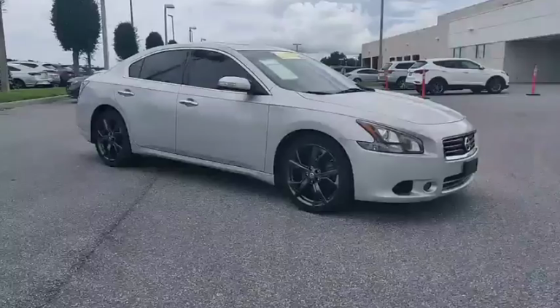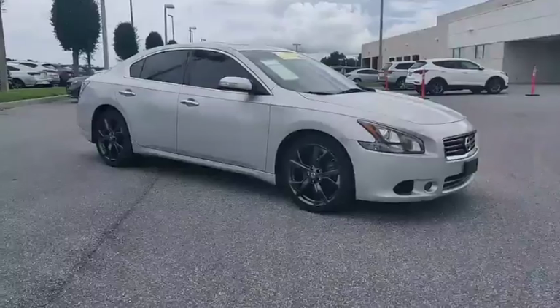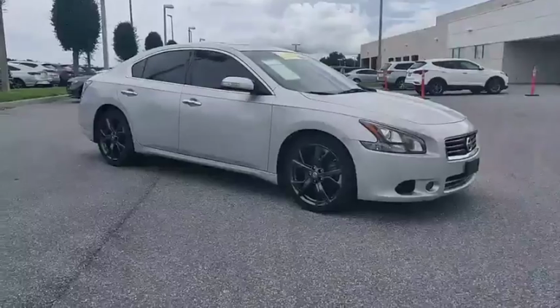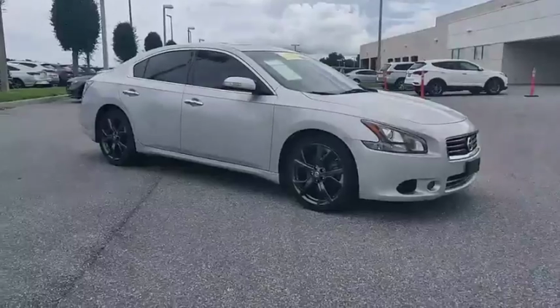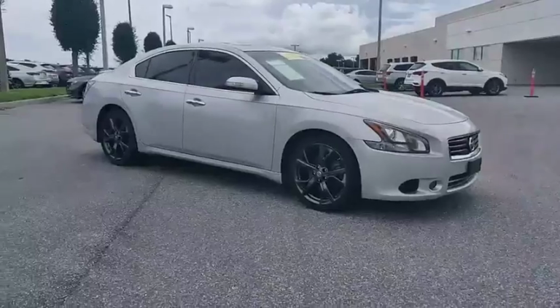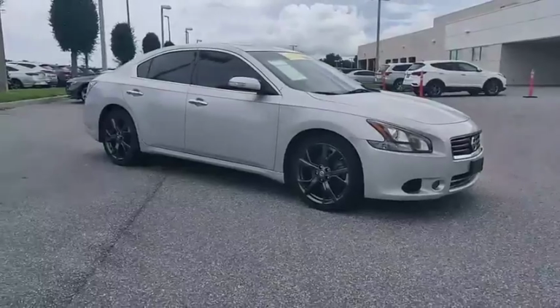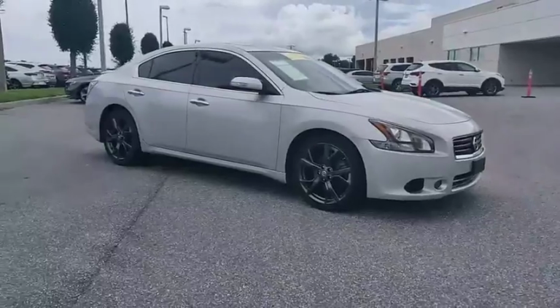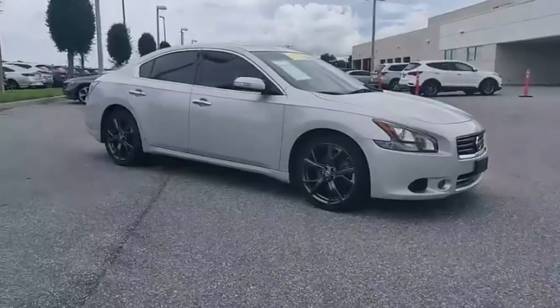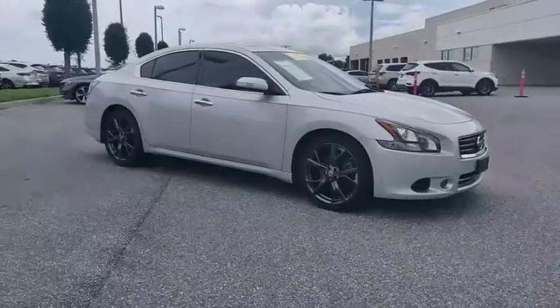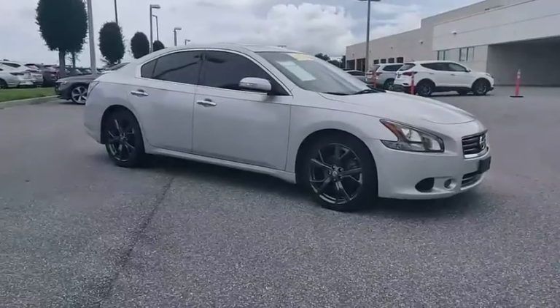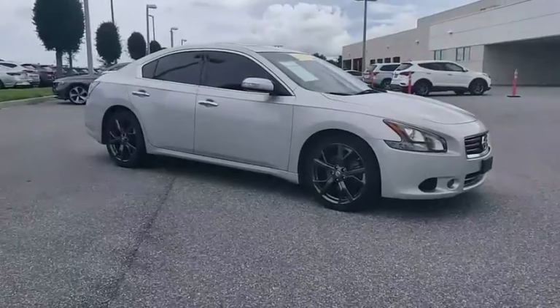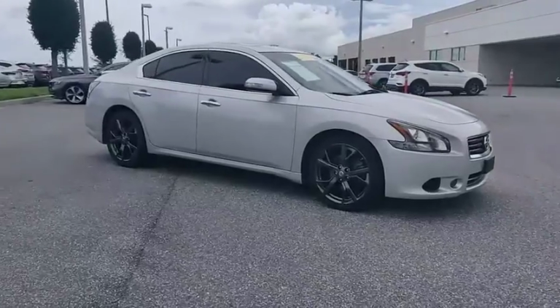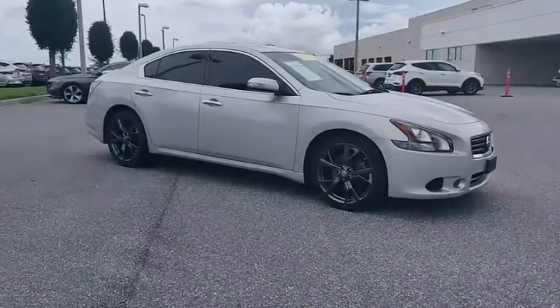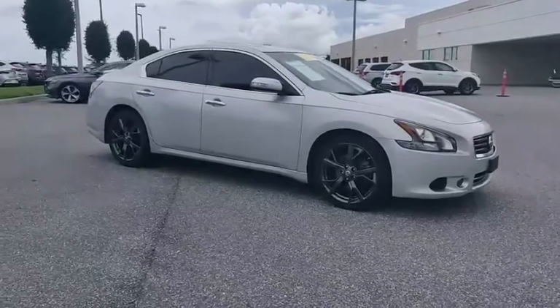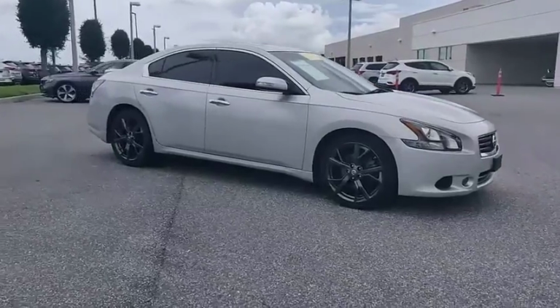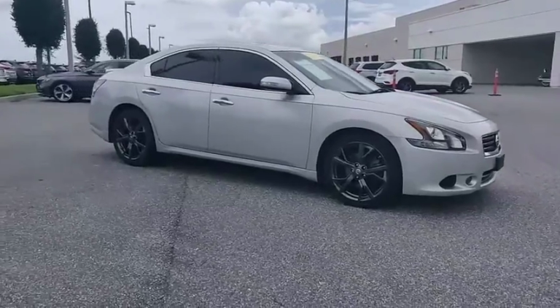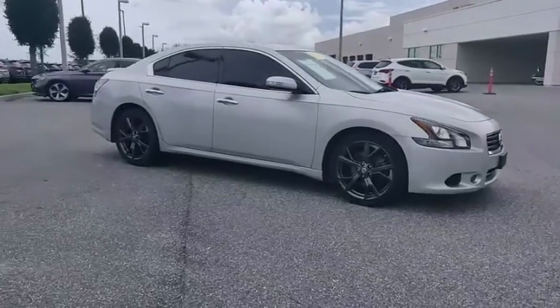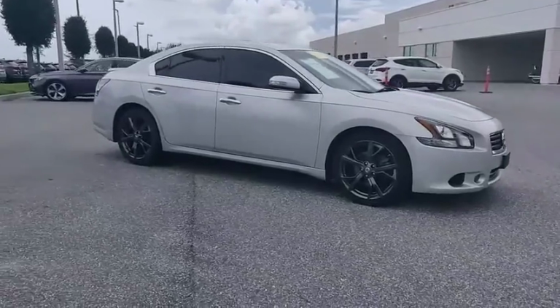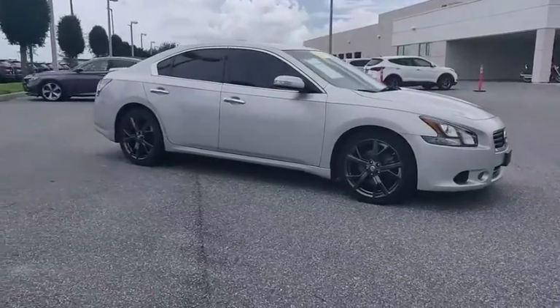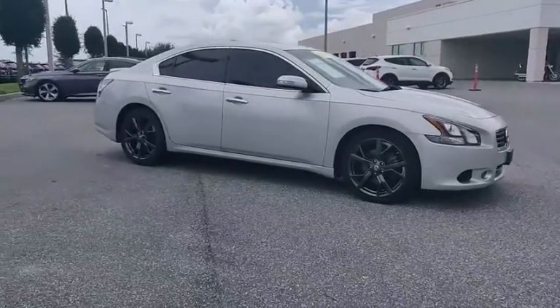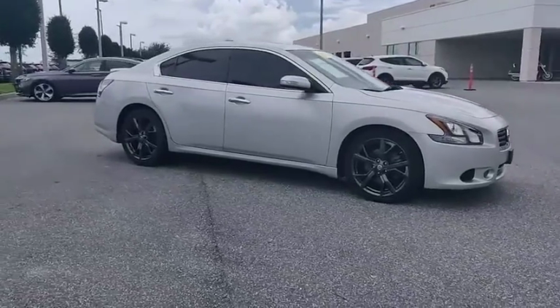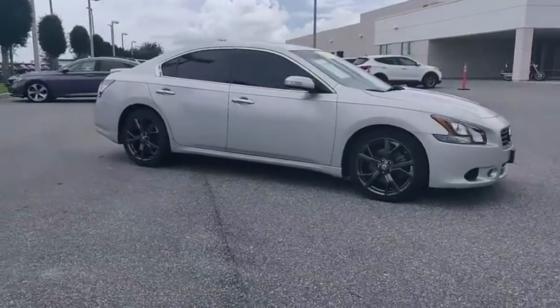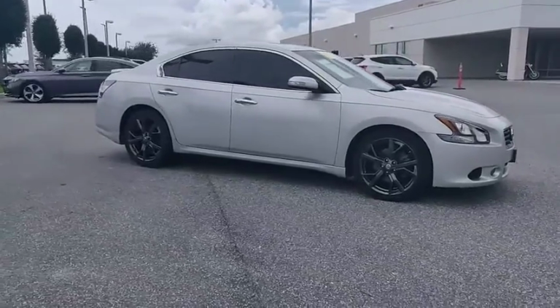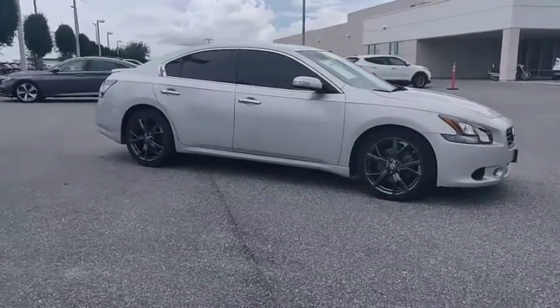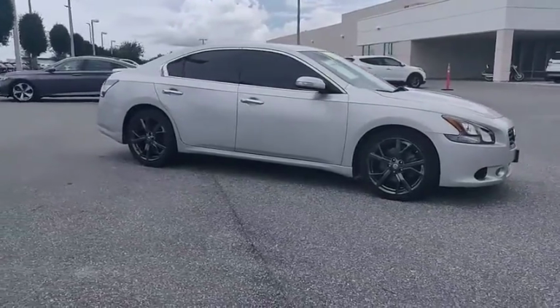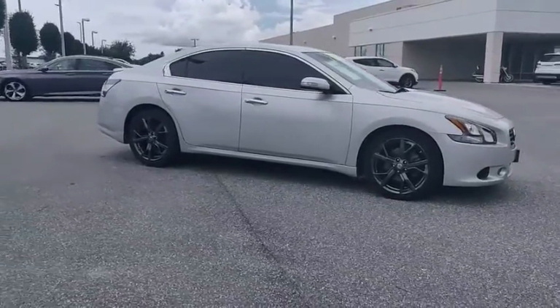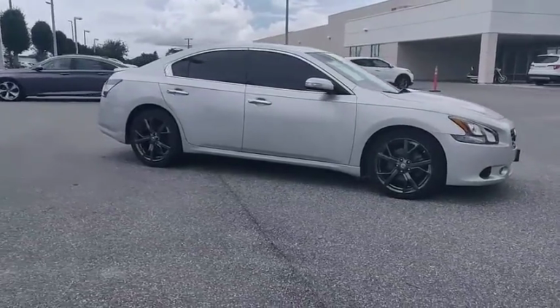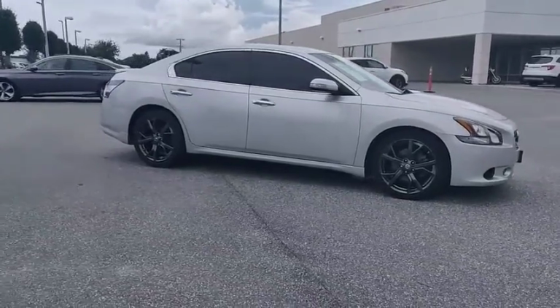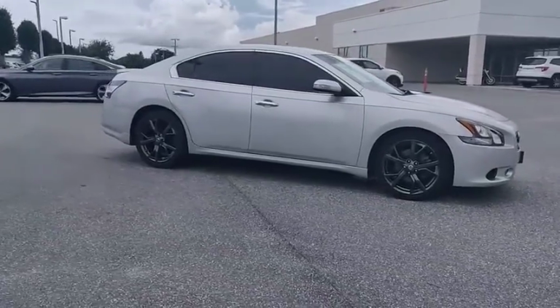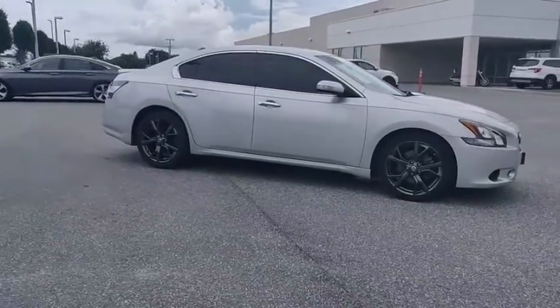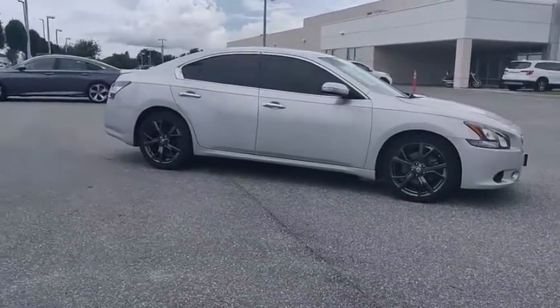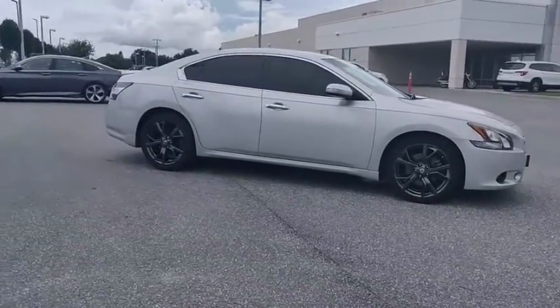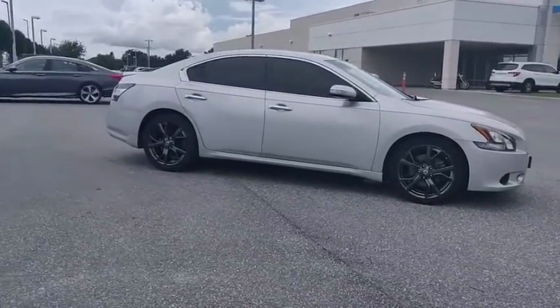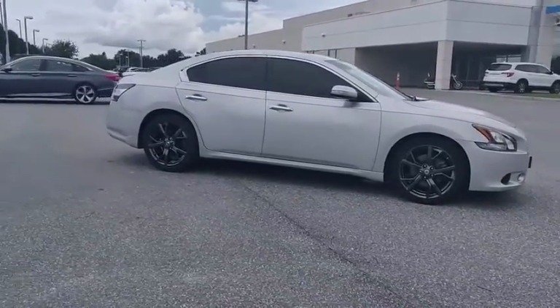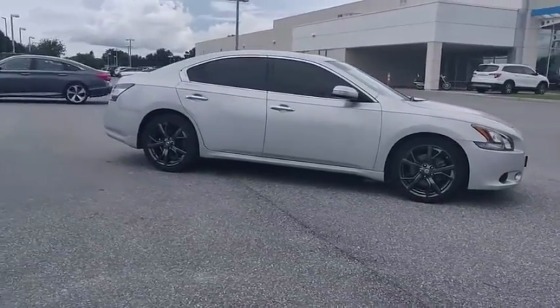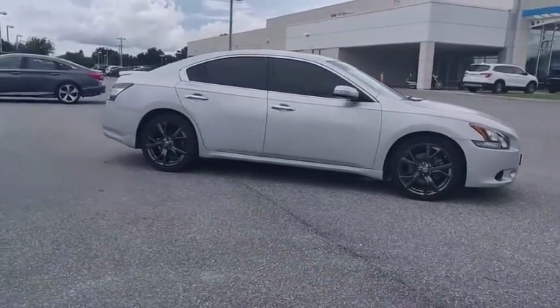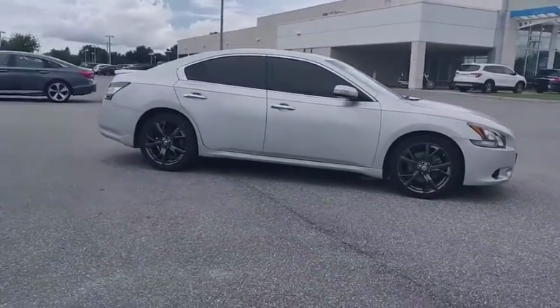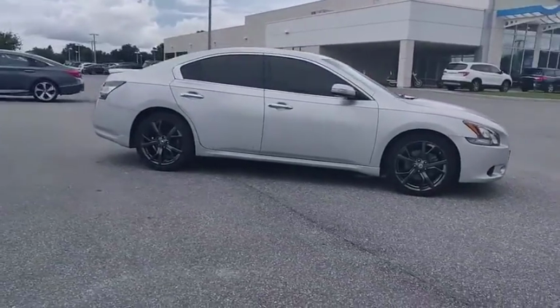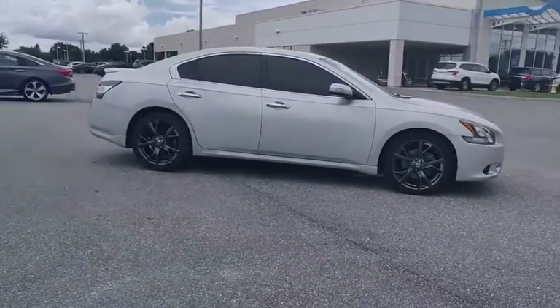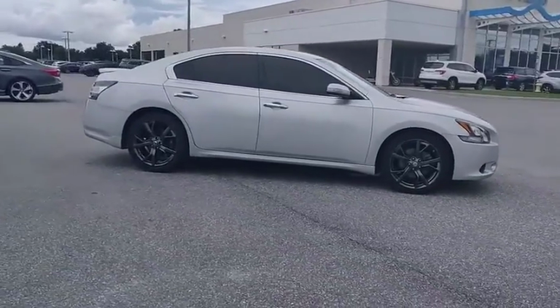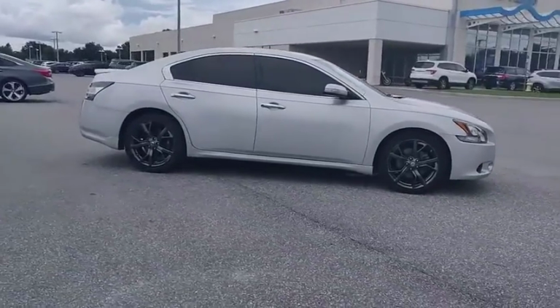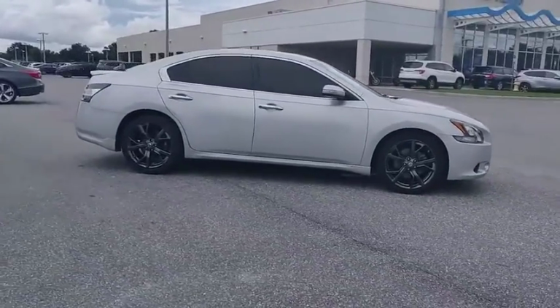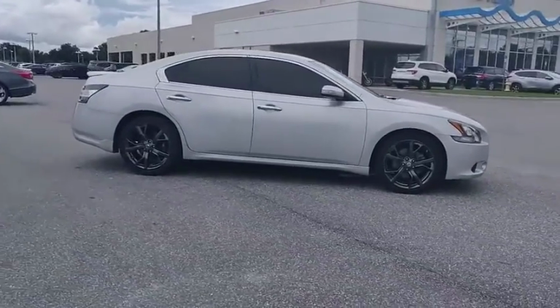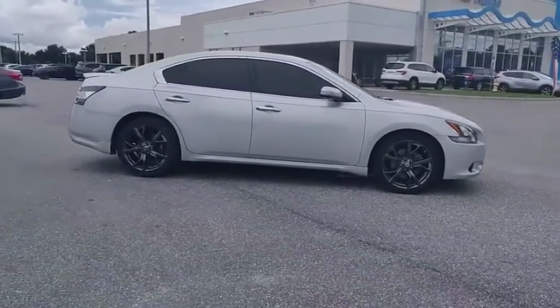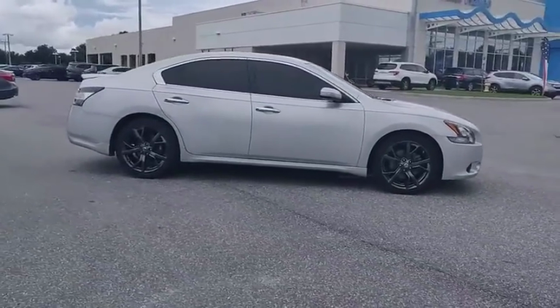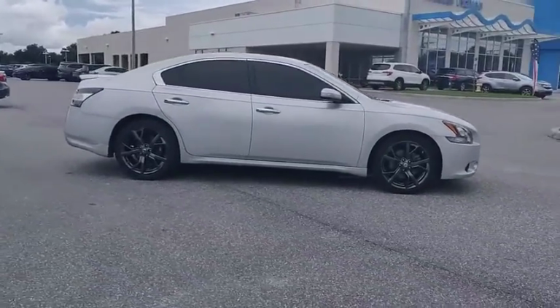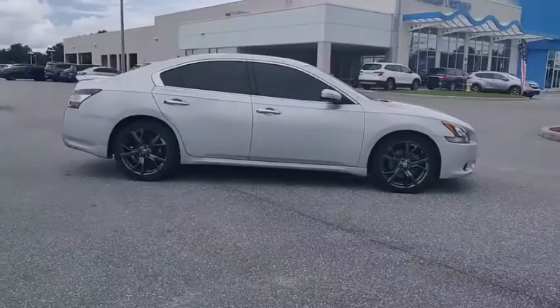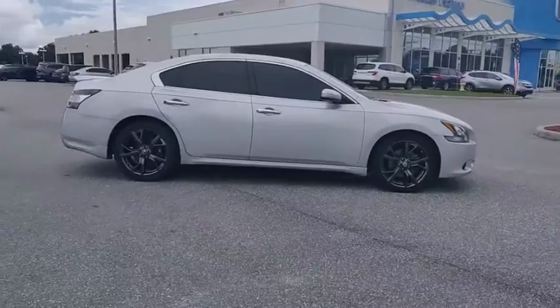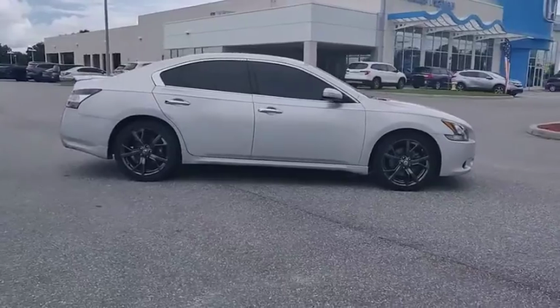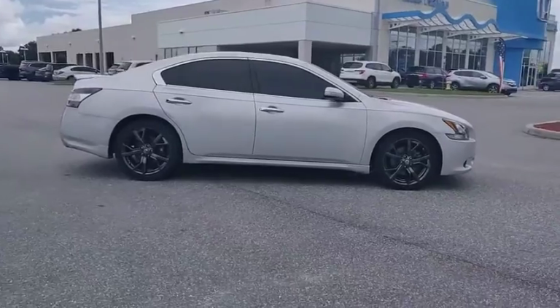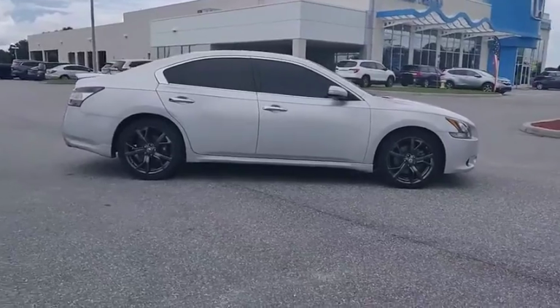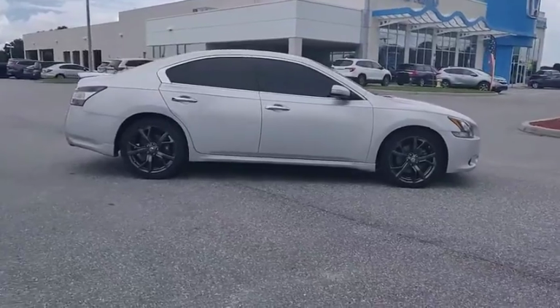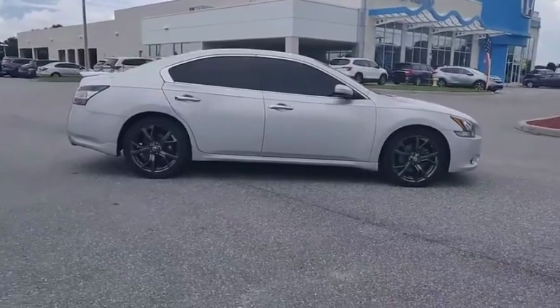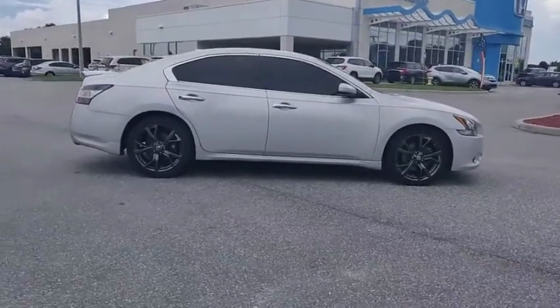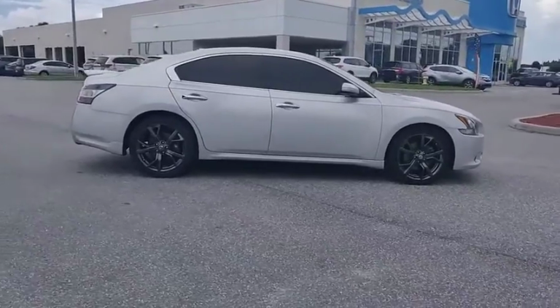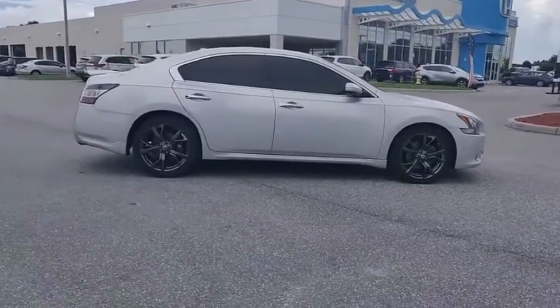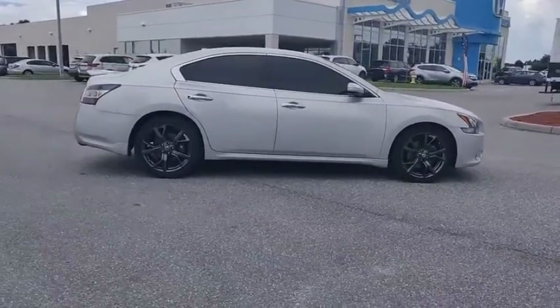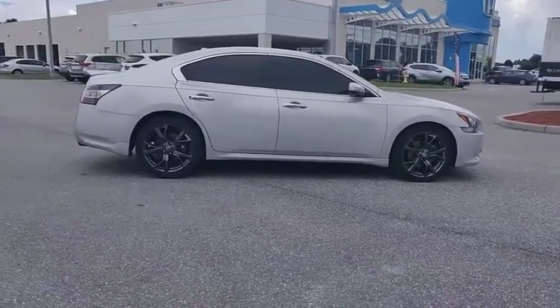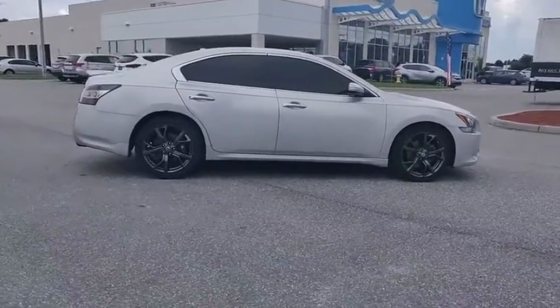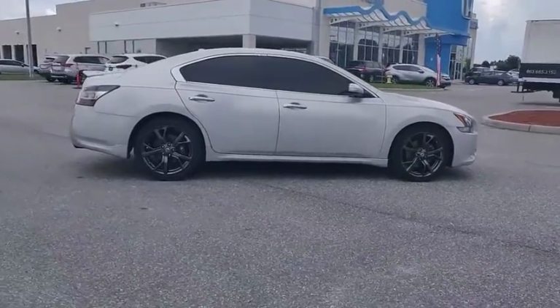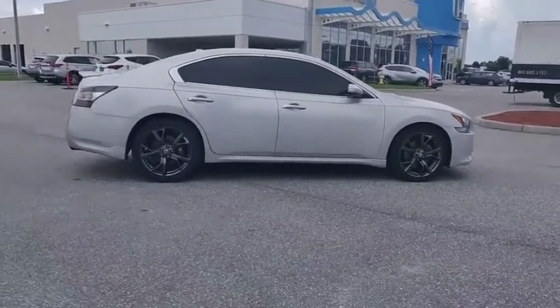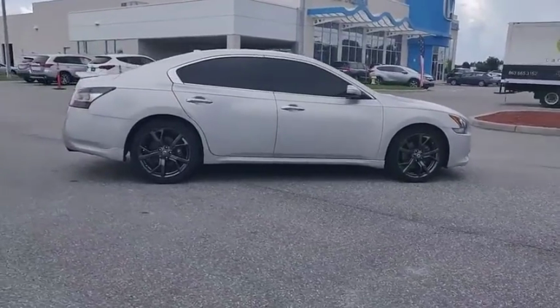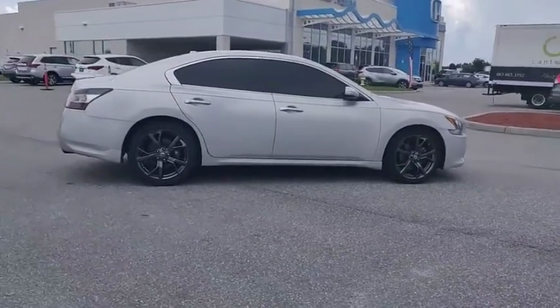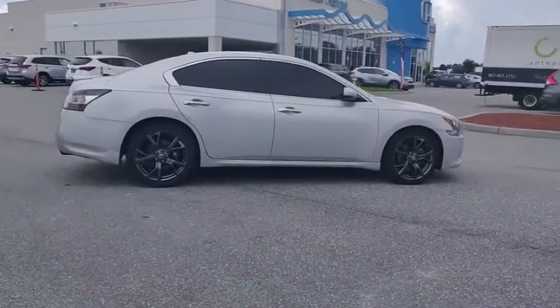Make a great choice today with the 2014 Maxima. Maxima offers elegance with an edge.